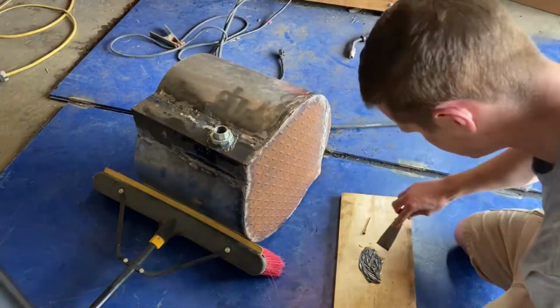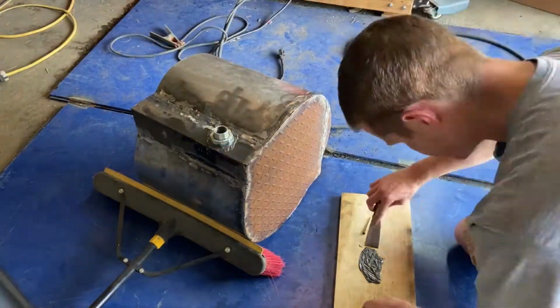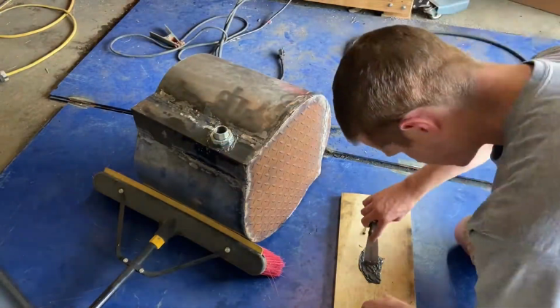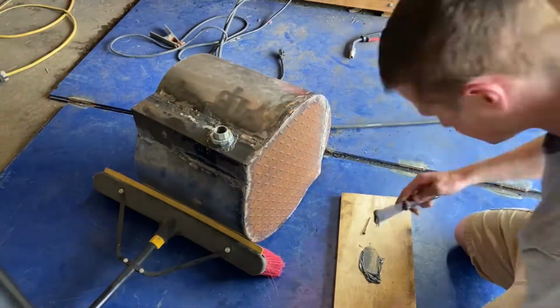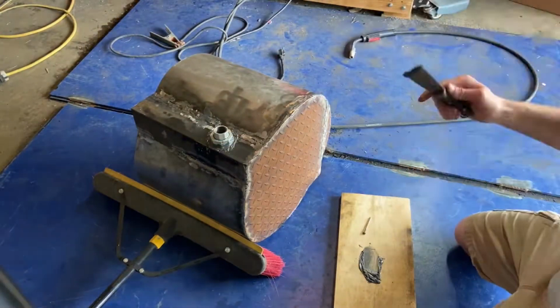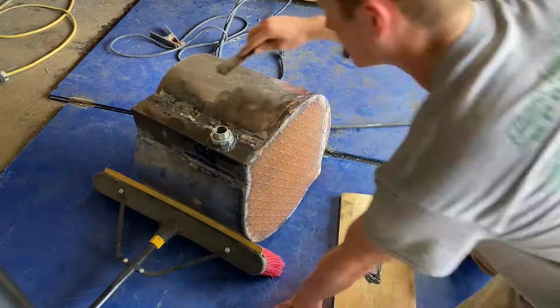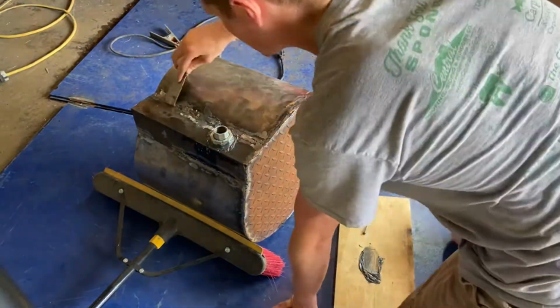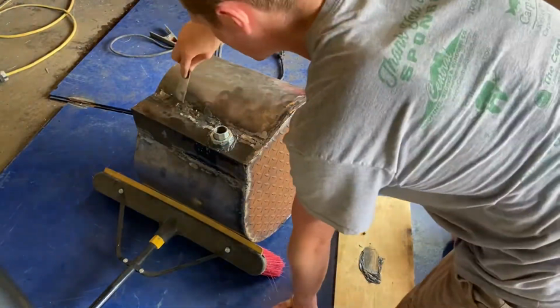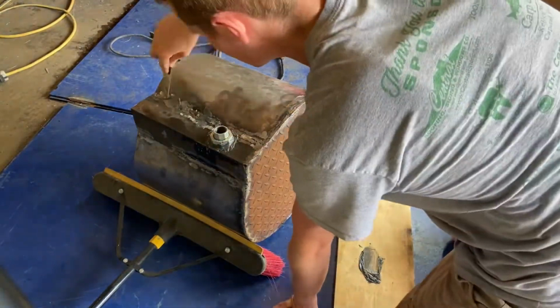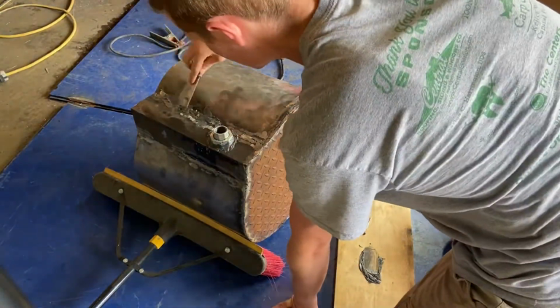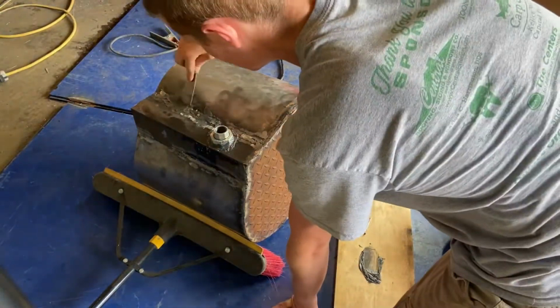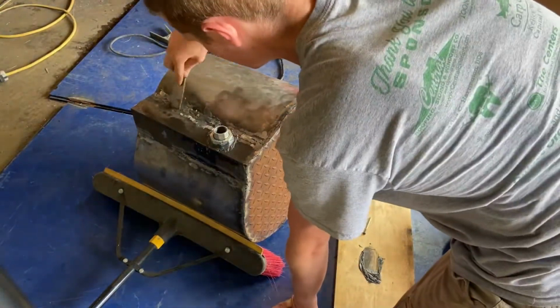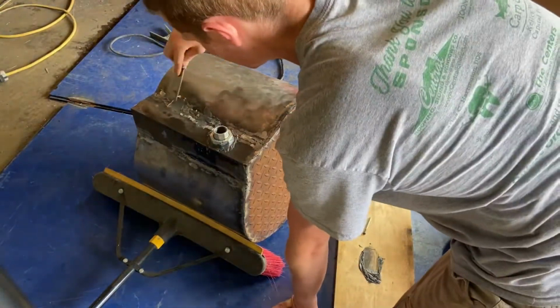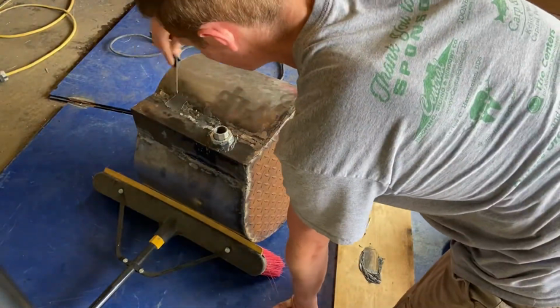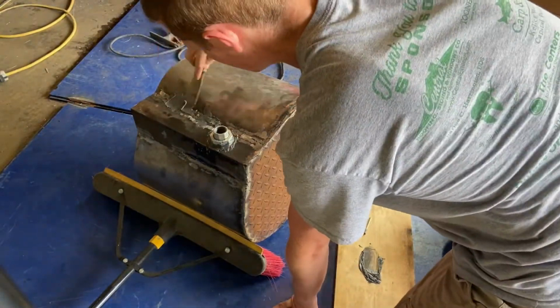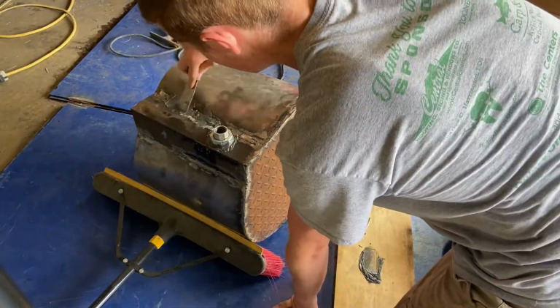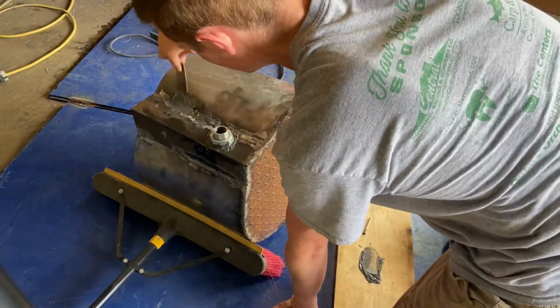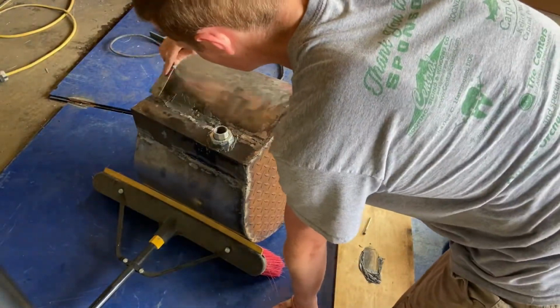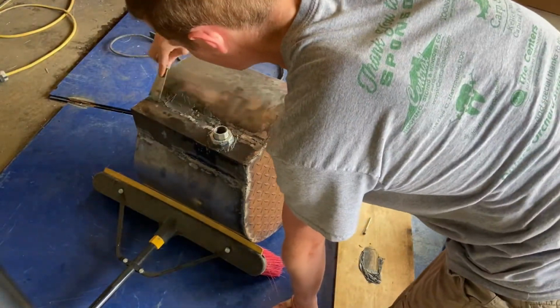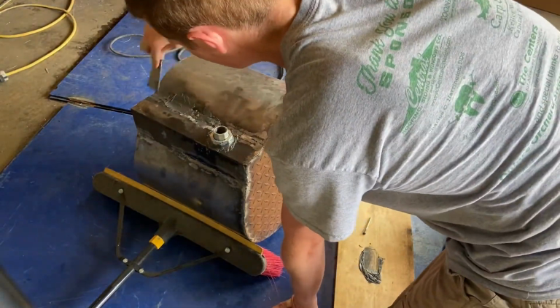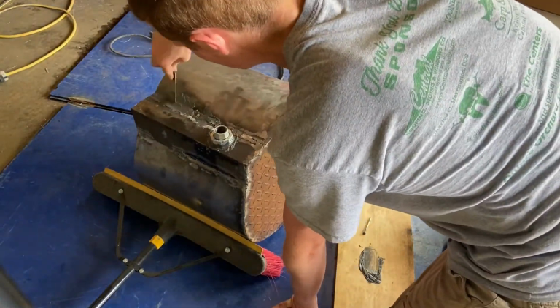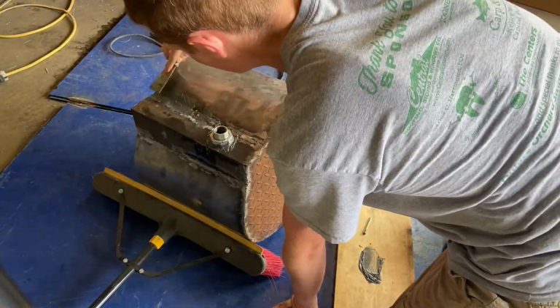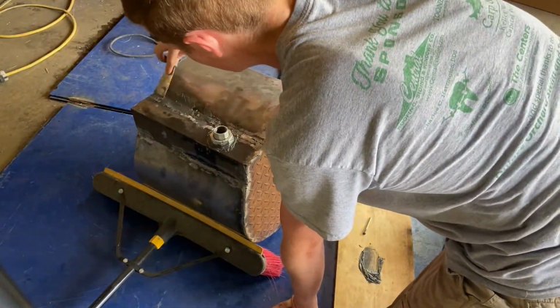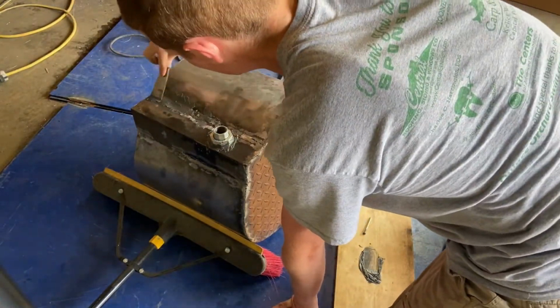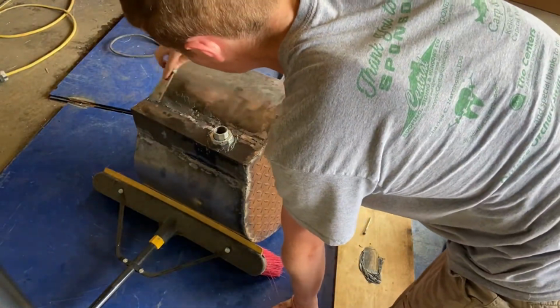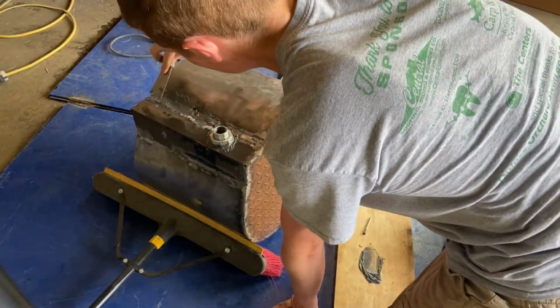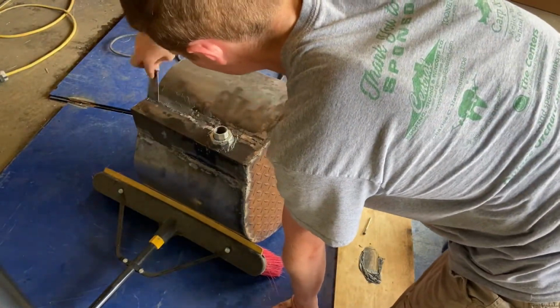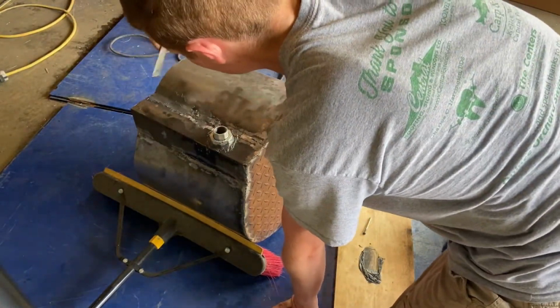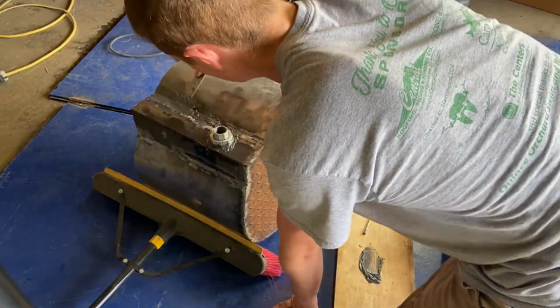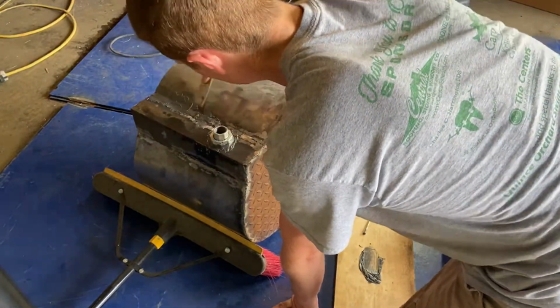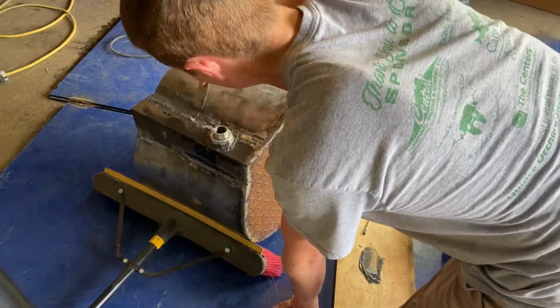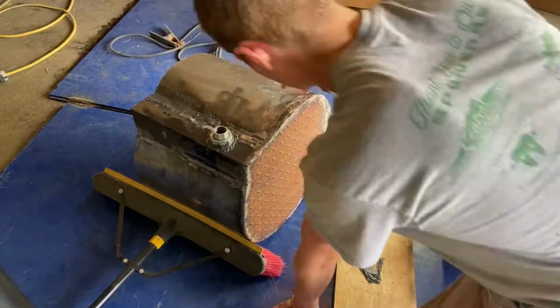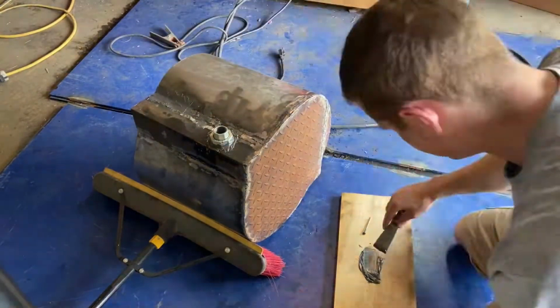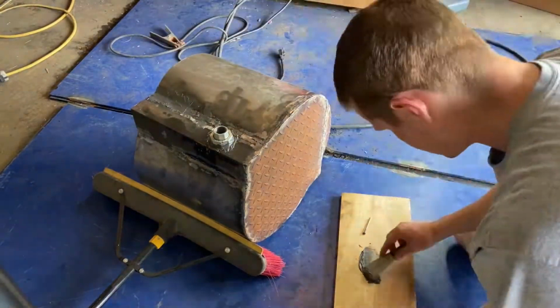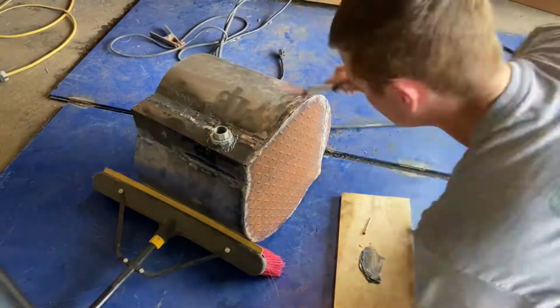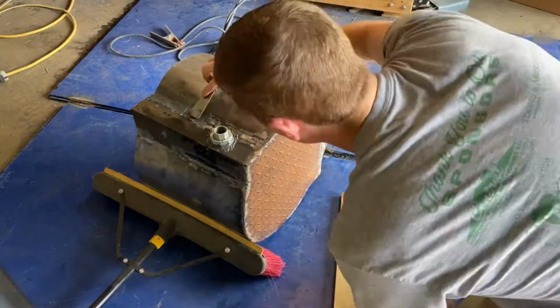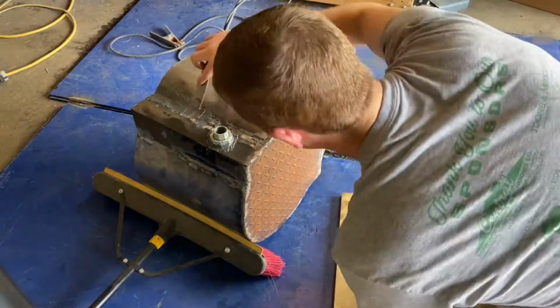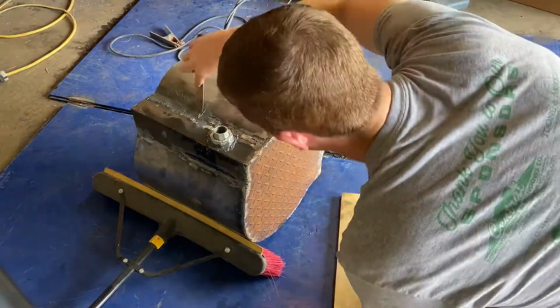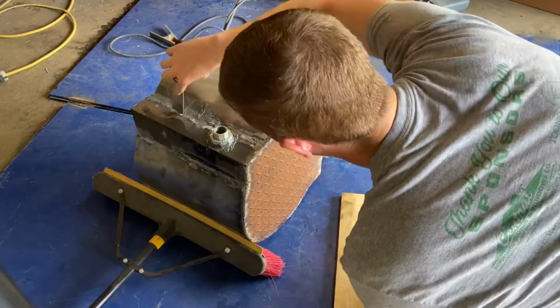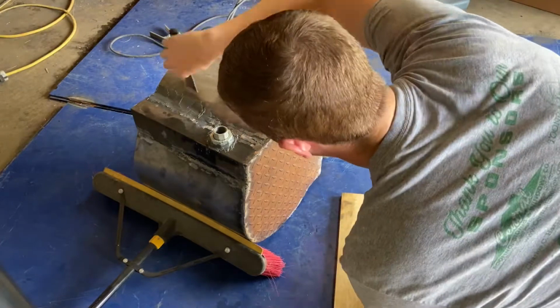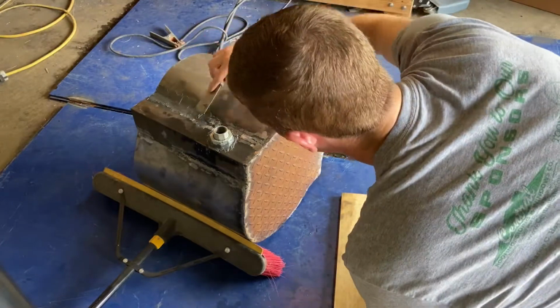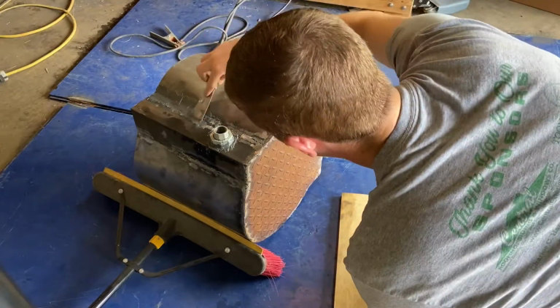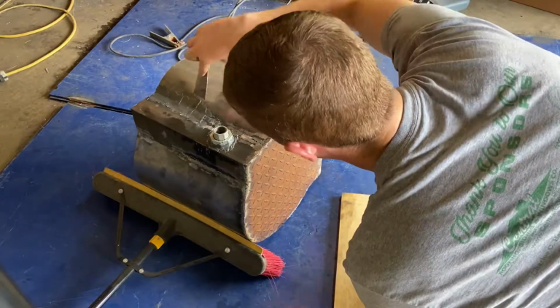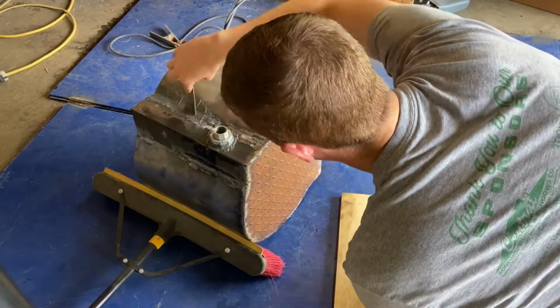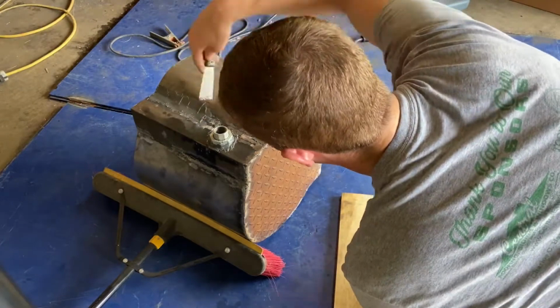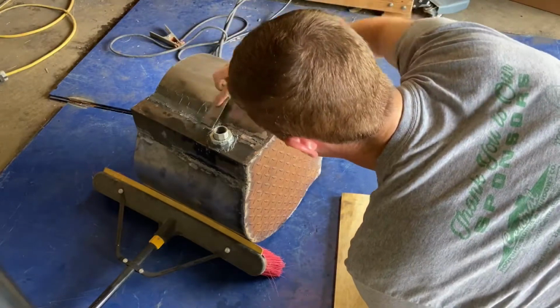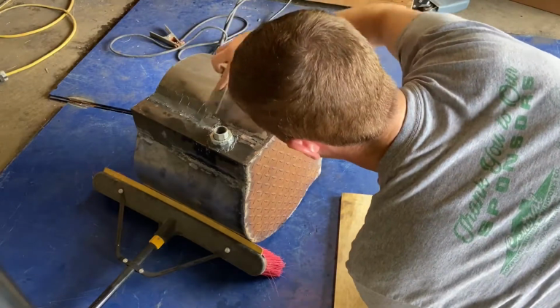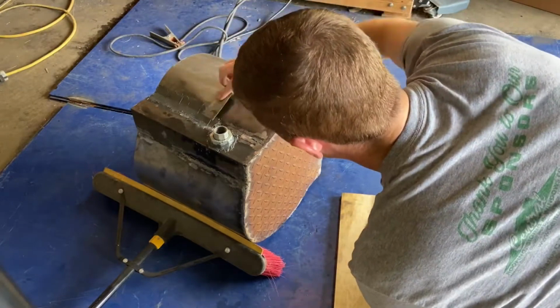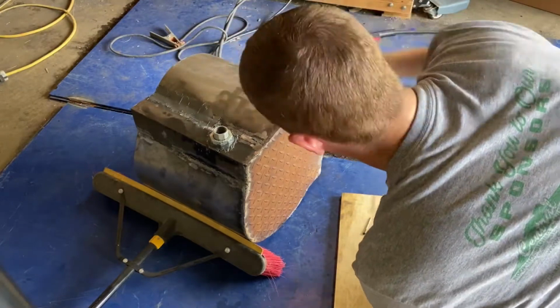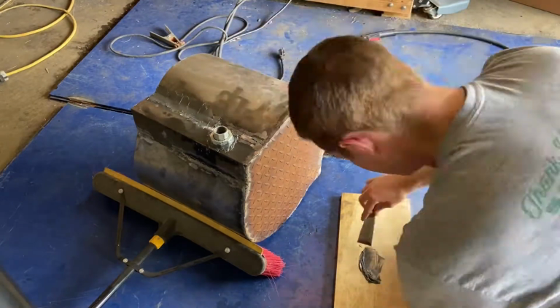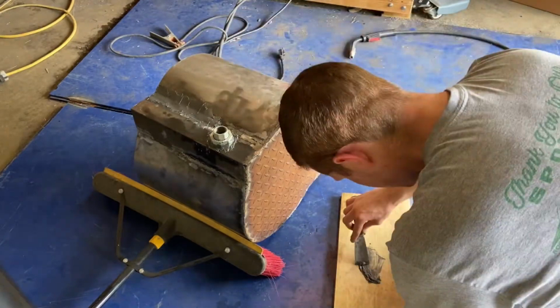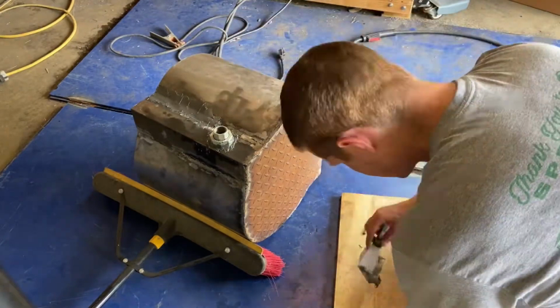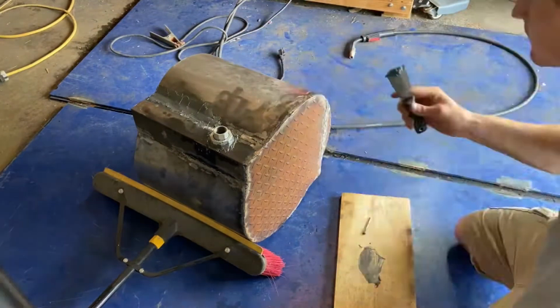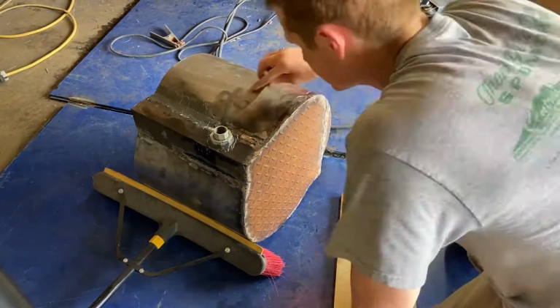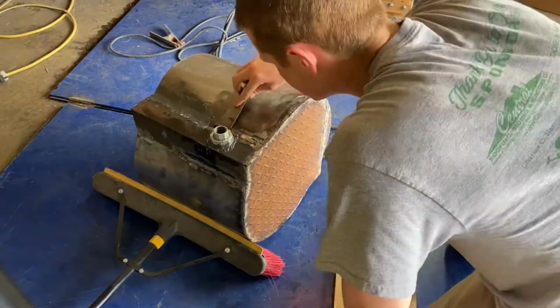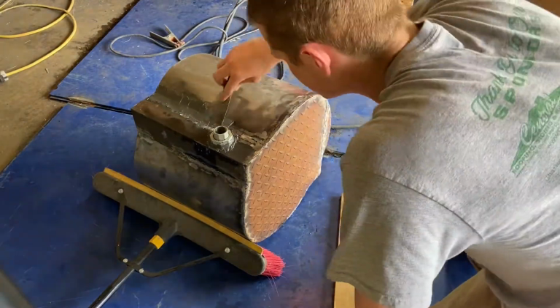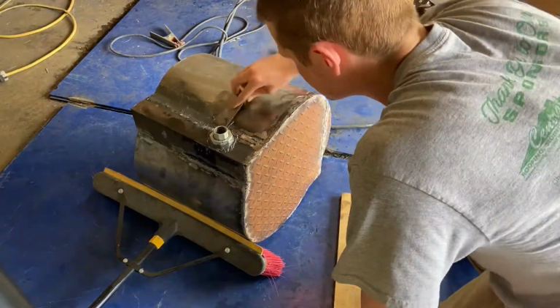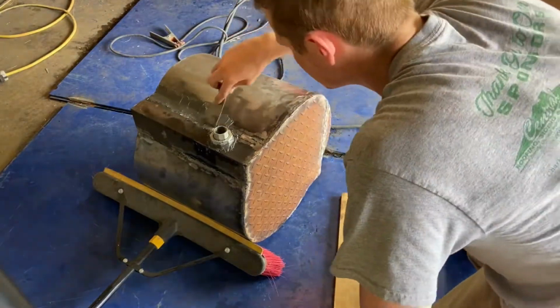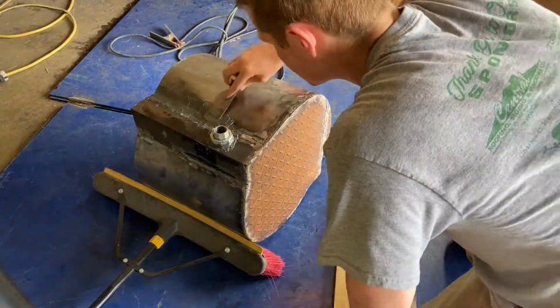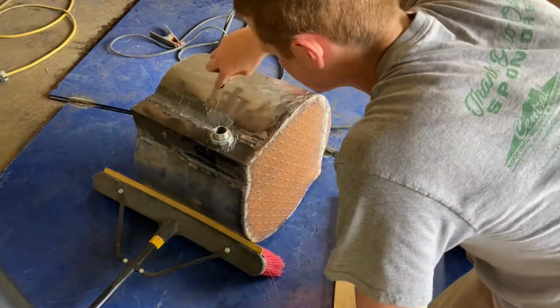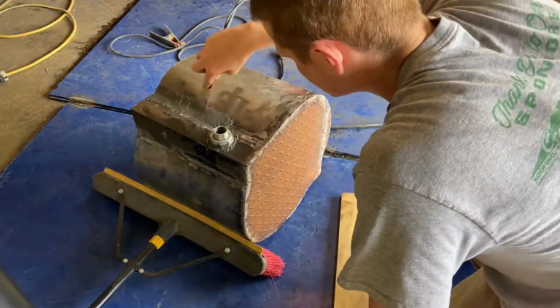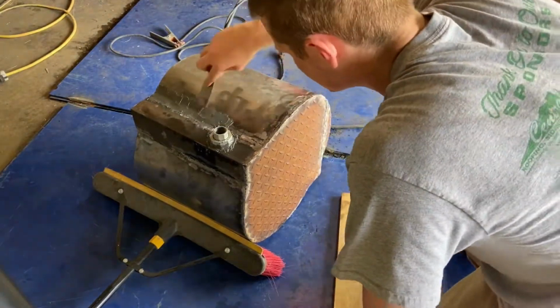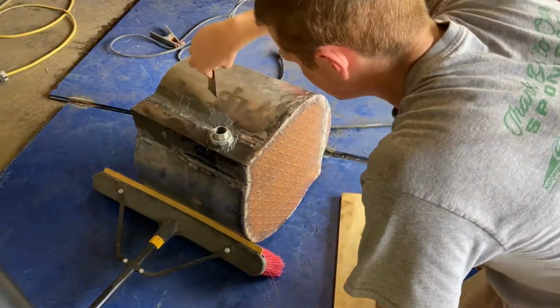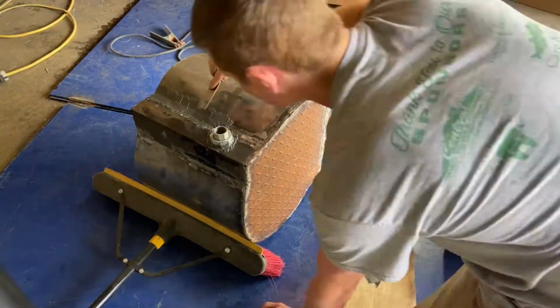I also used the metal epoxy as a bit of a filler to cover up the worst of my really terrible welds here.